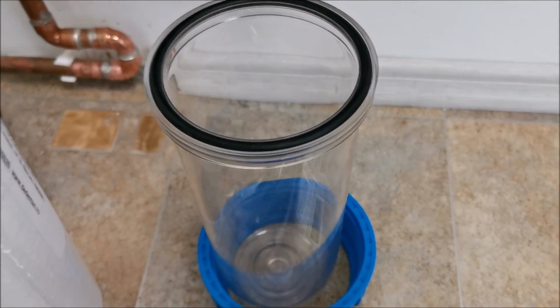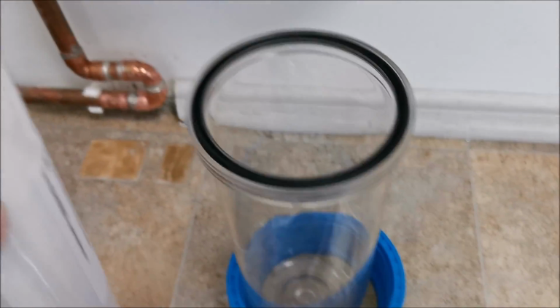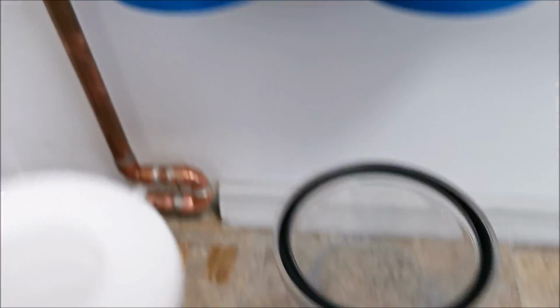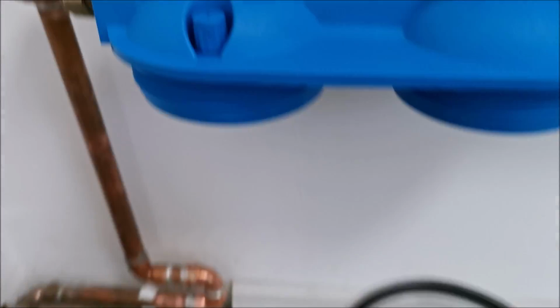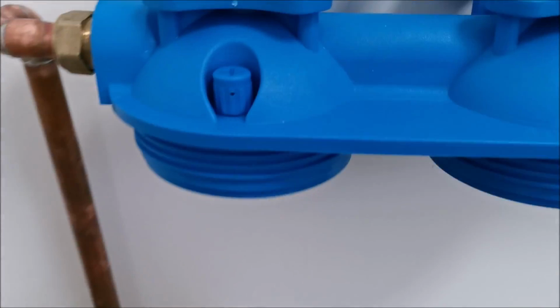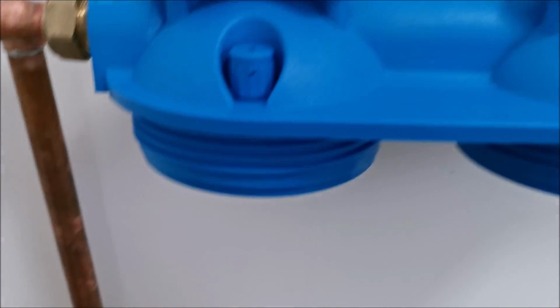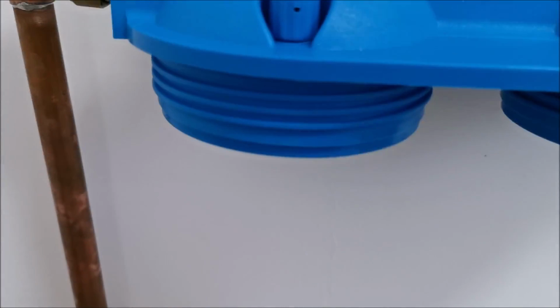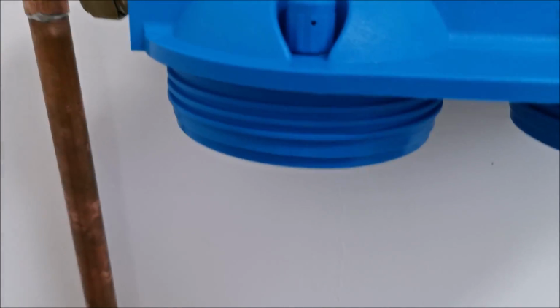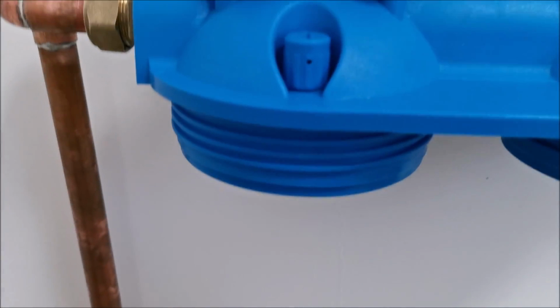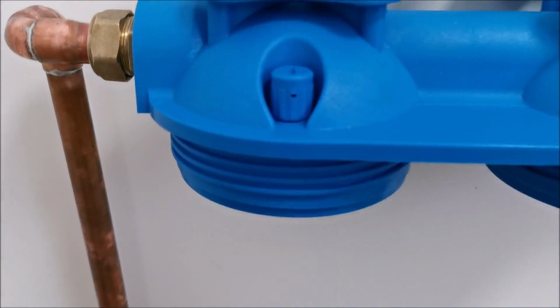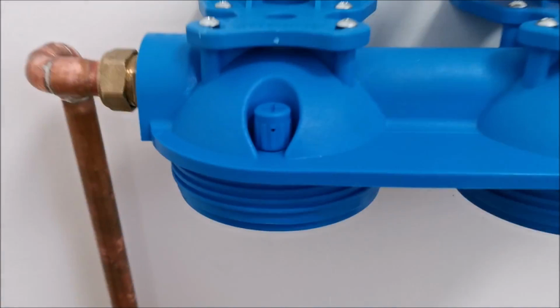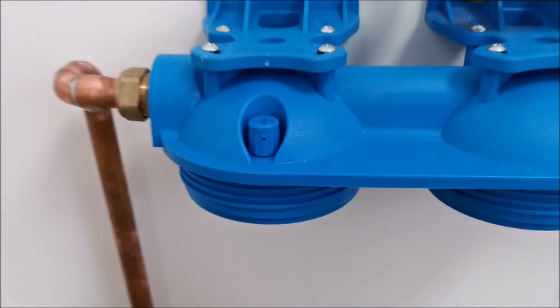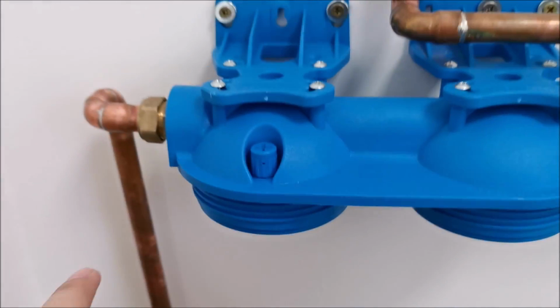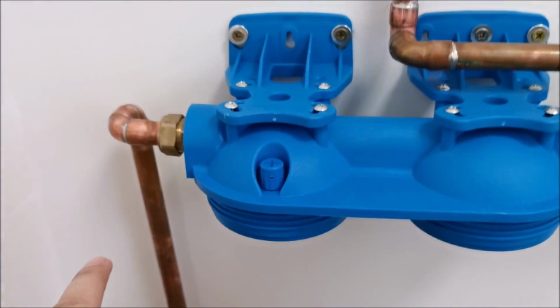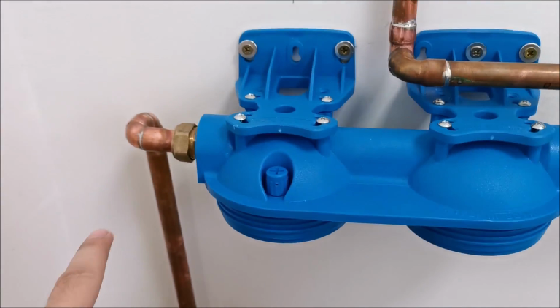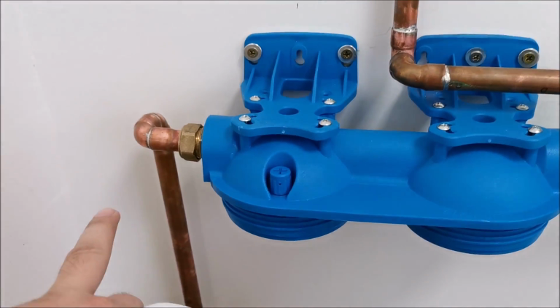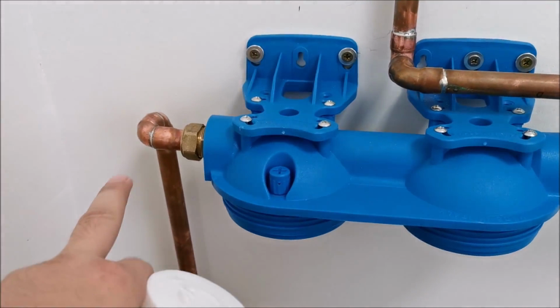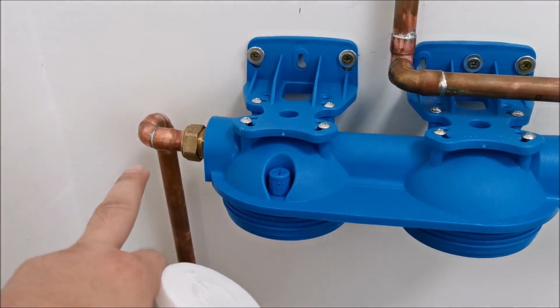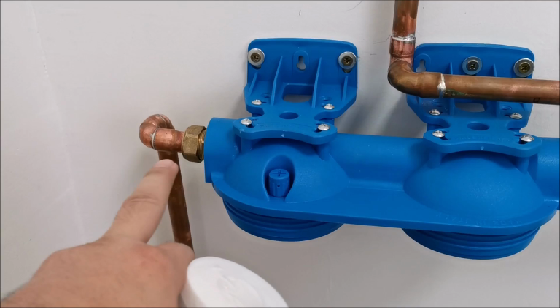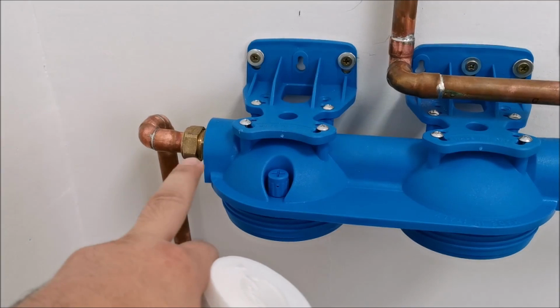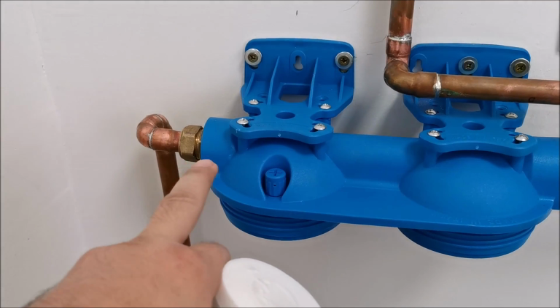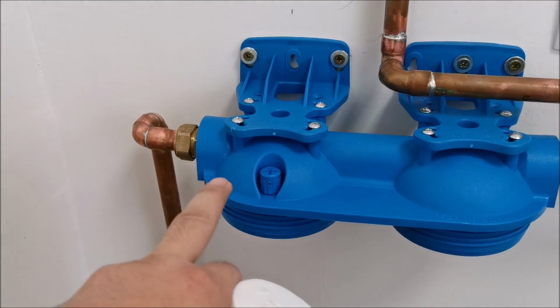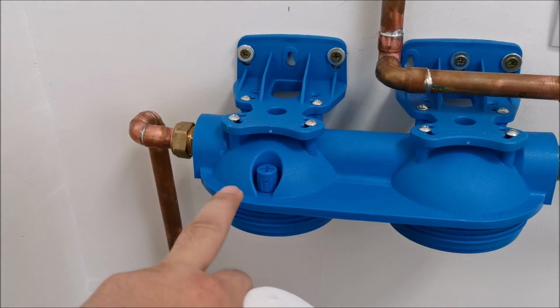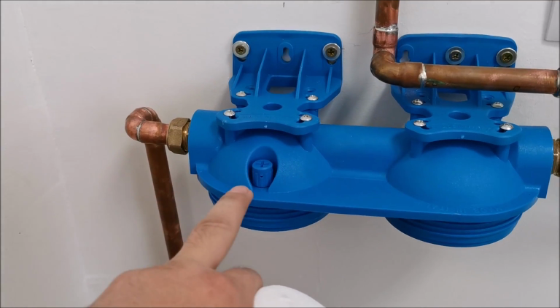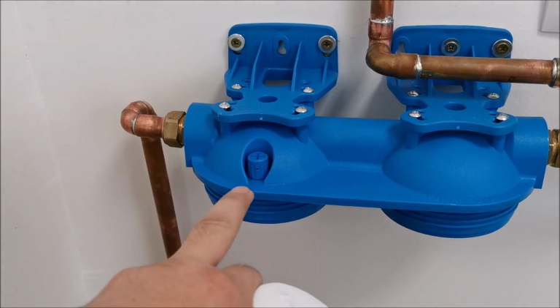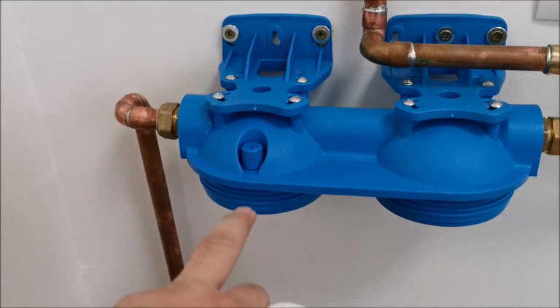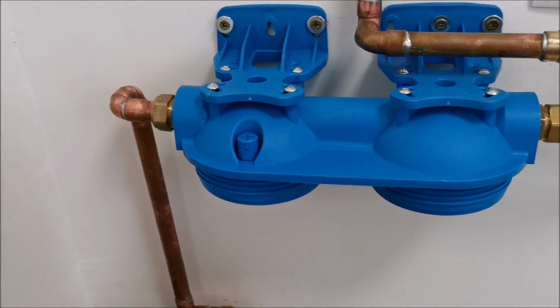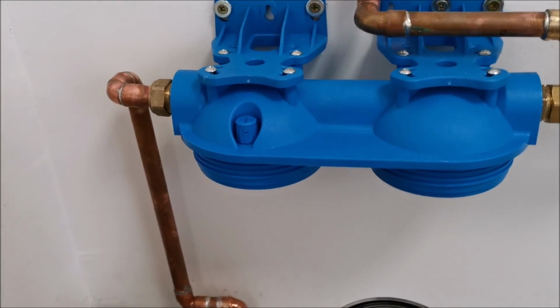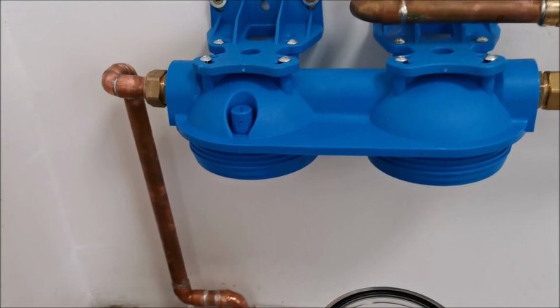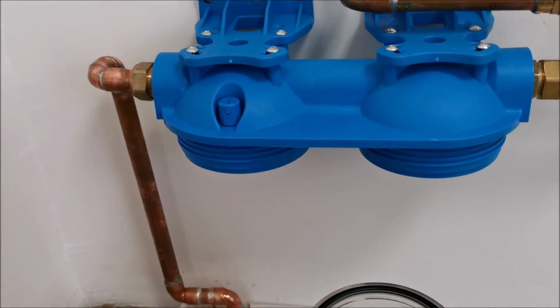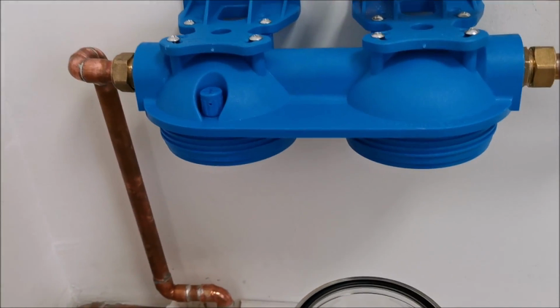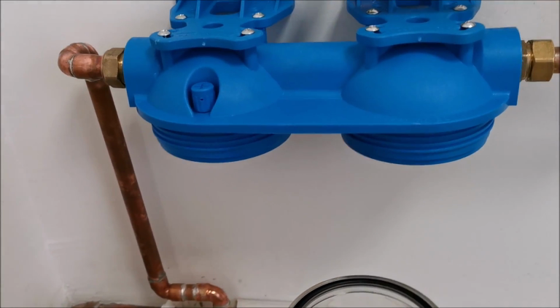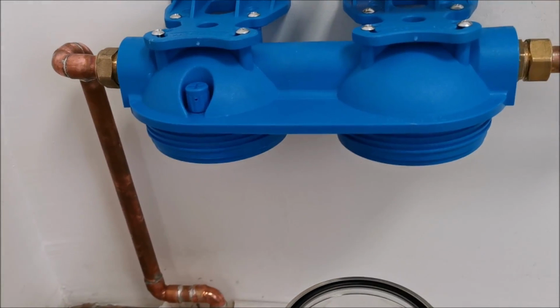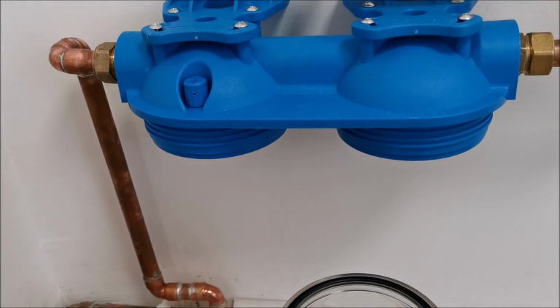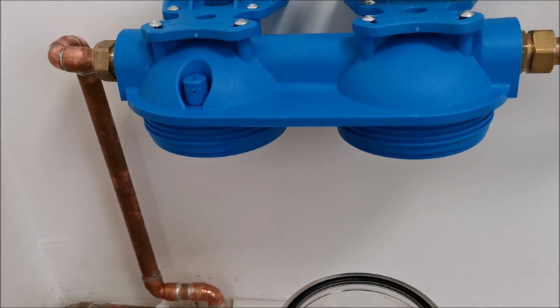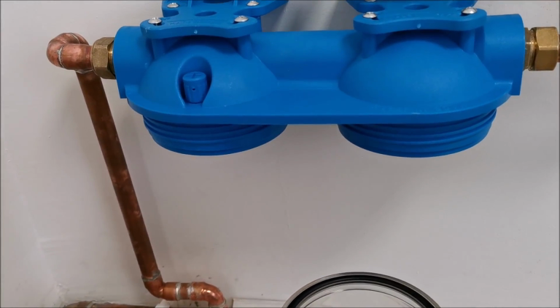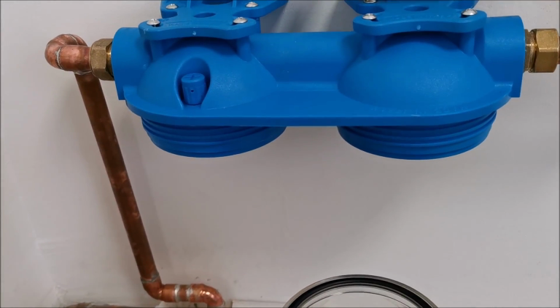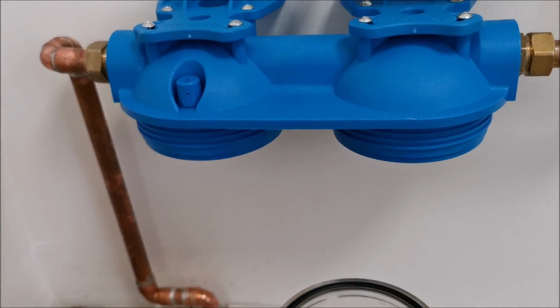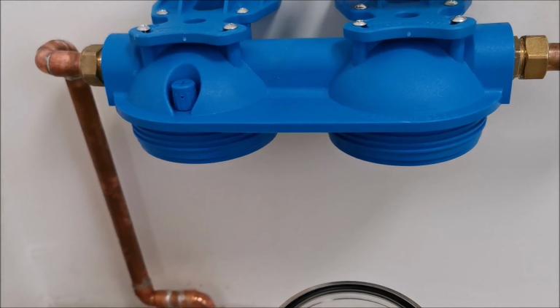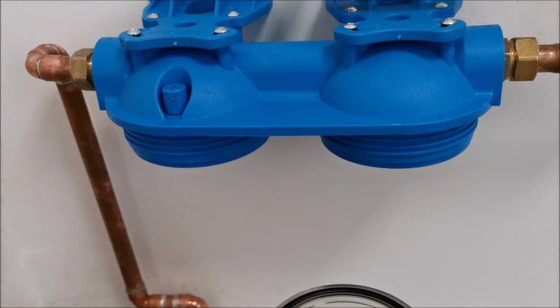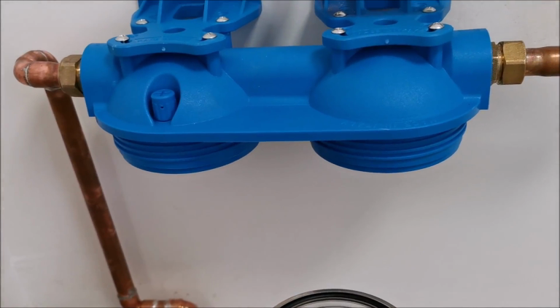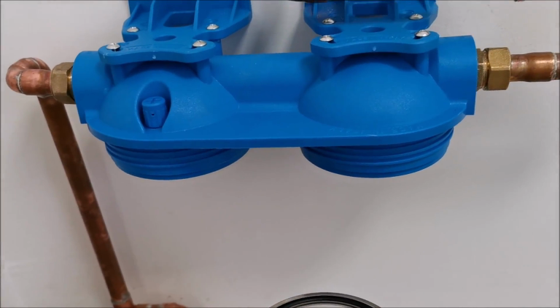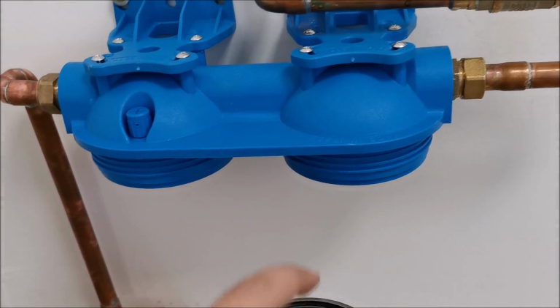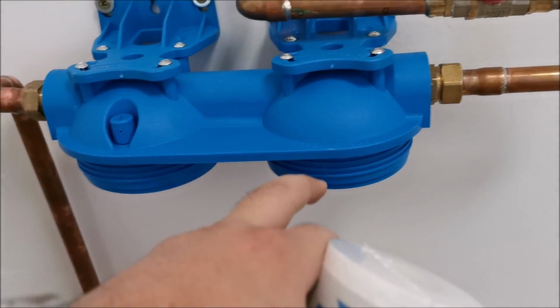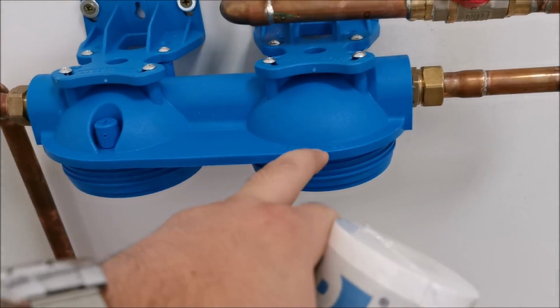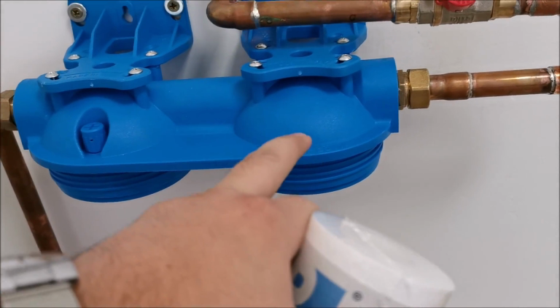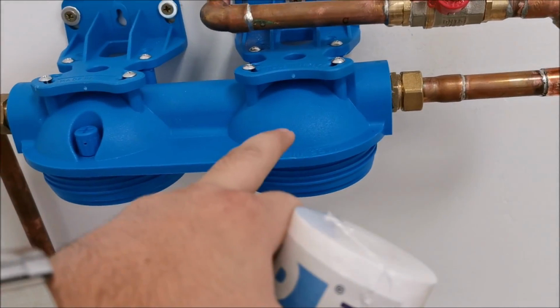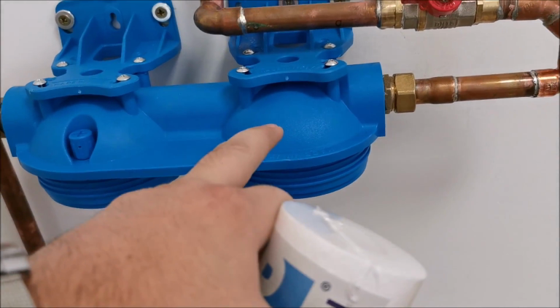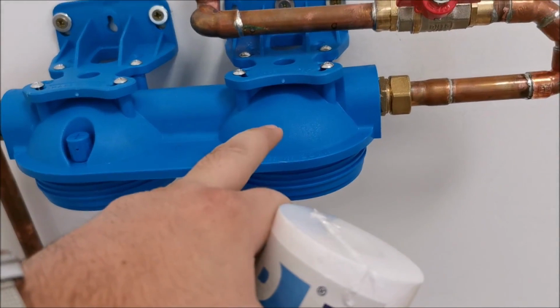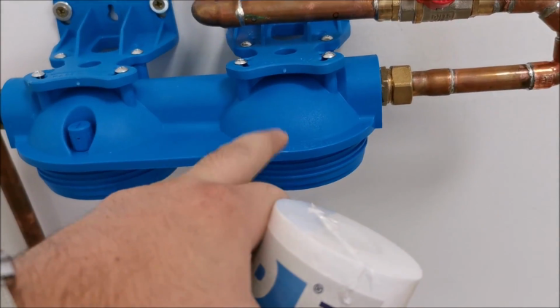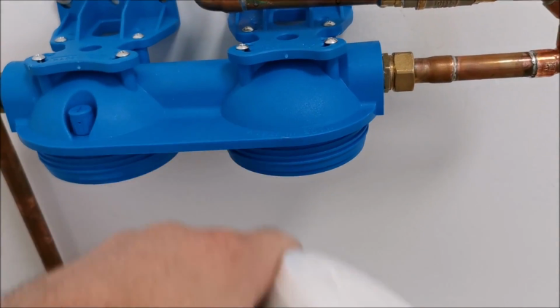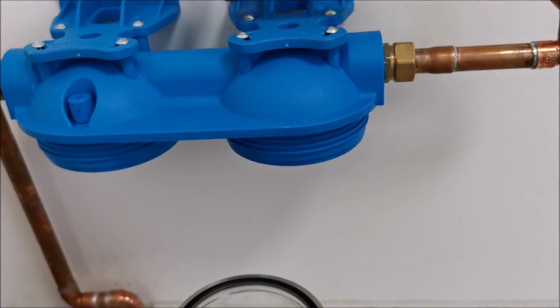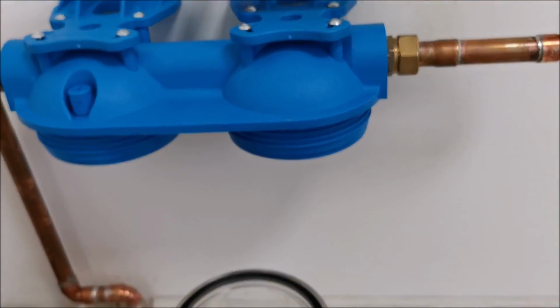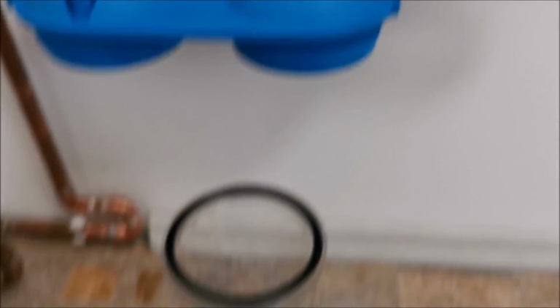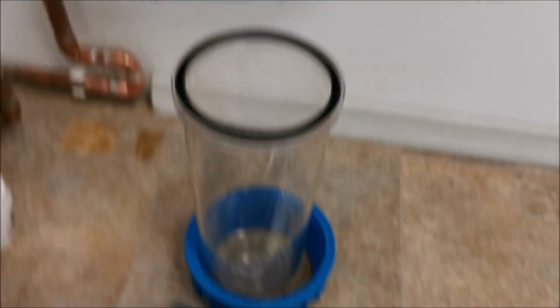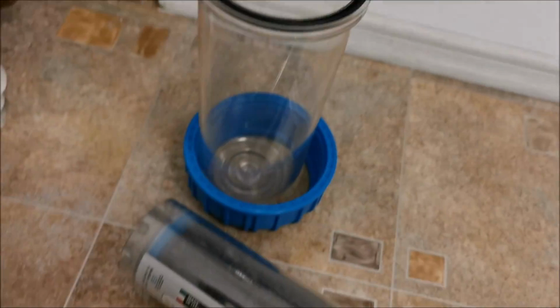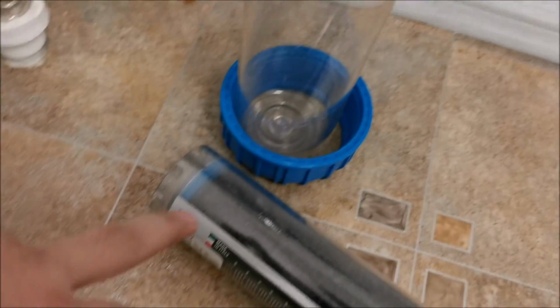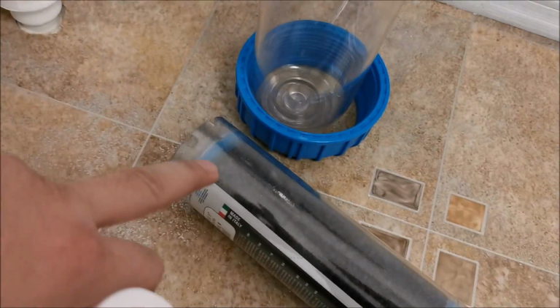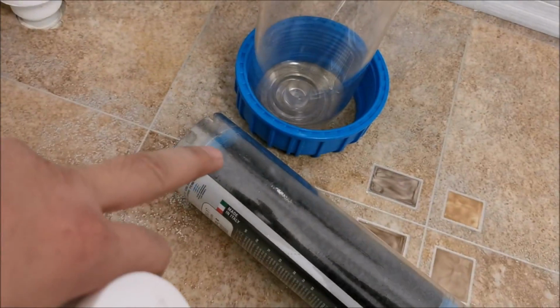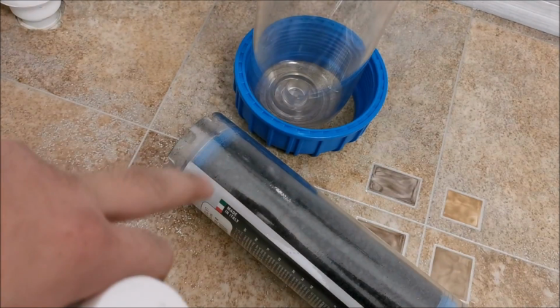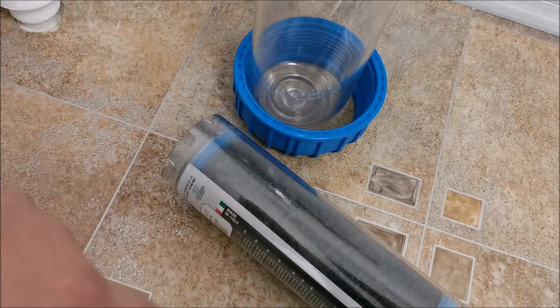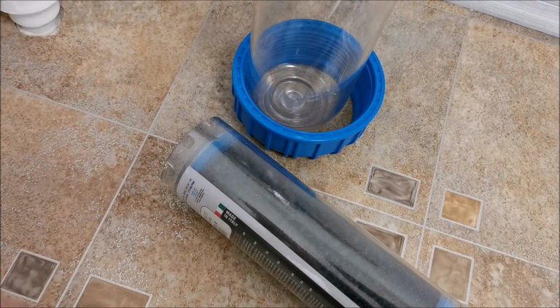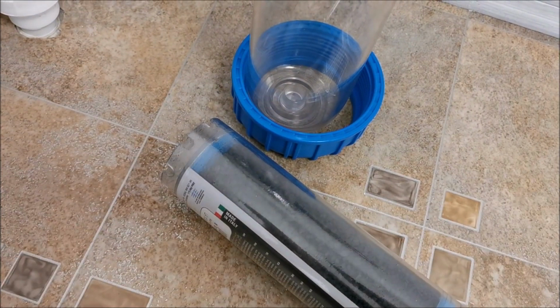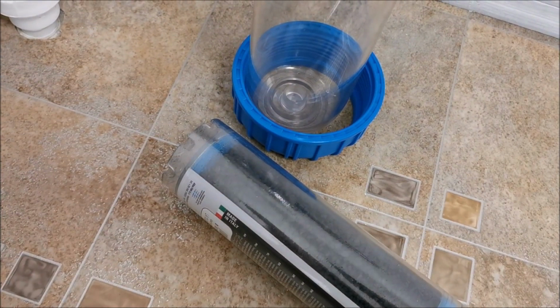Next step: open up the particle filter cartridge, install it in the first housing at the entry point, and then install the charcoal filter in the second housing.